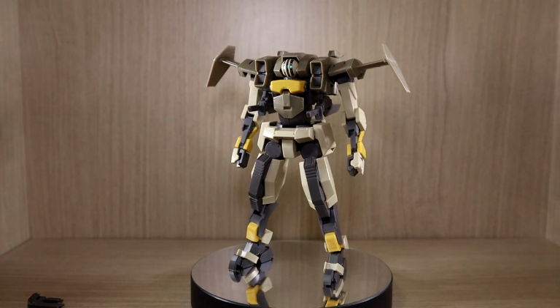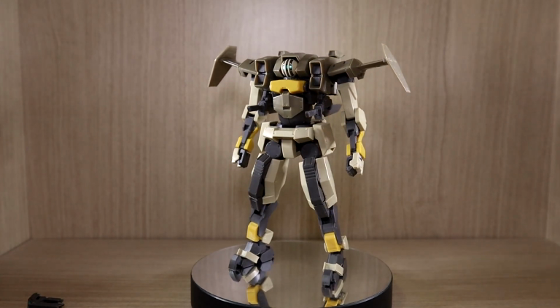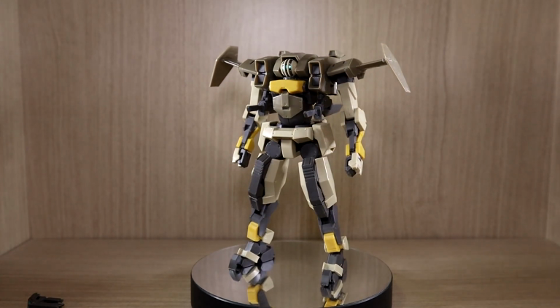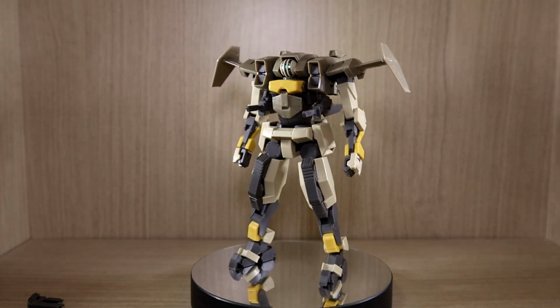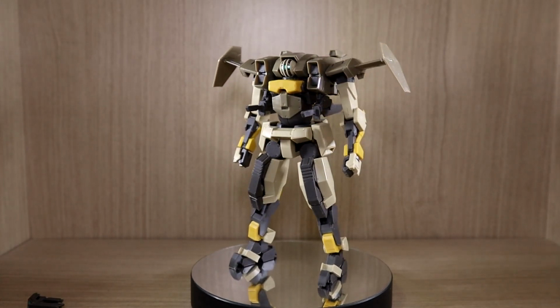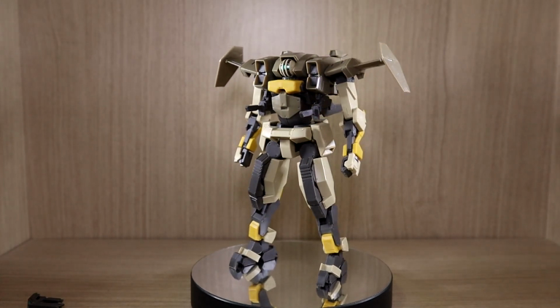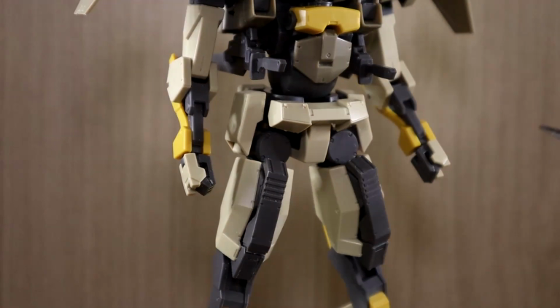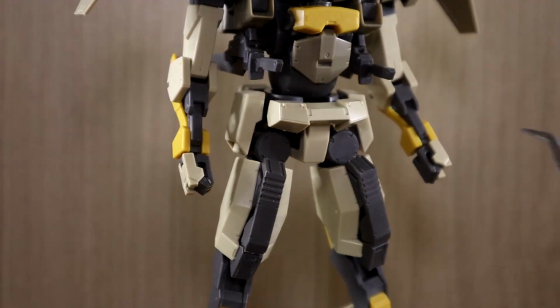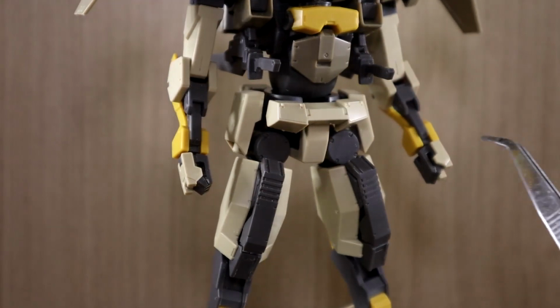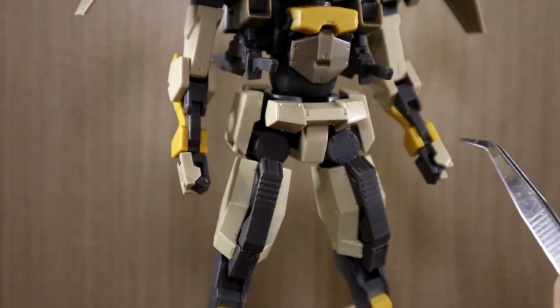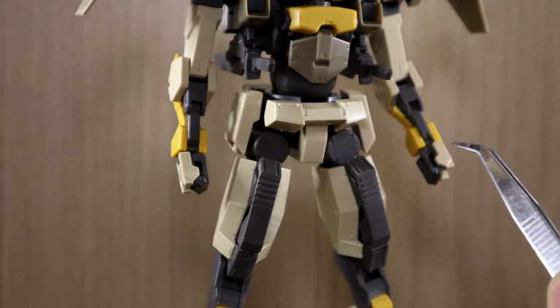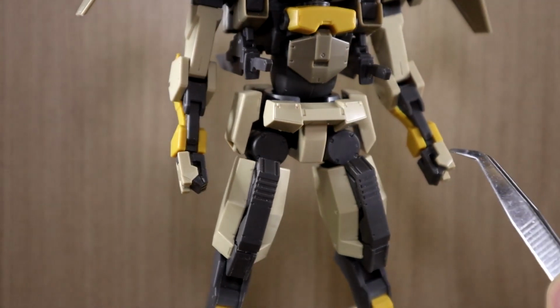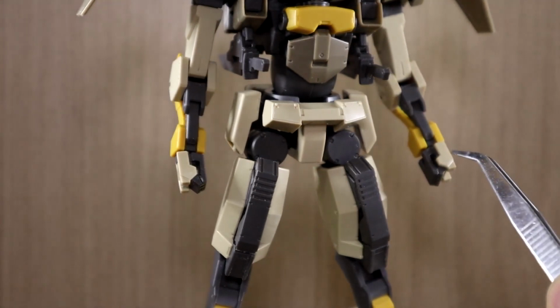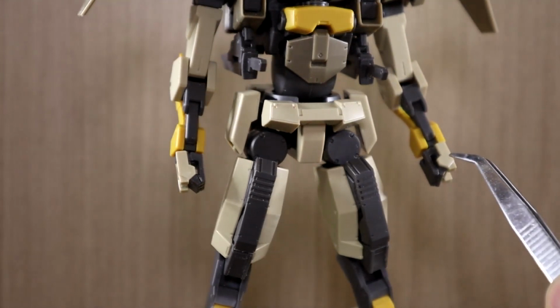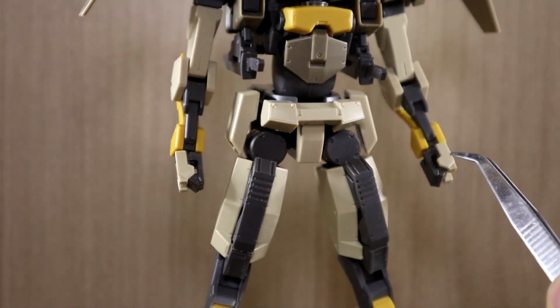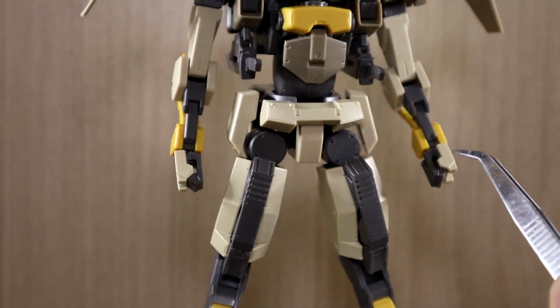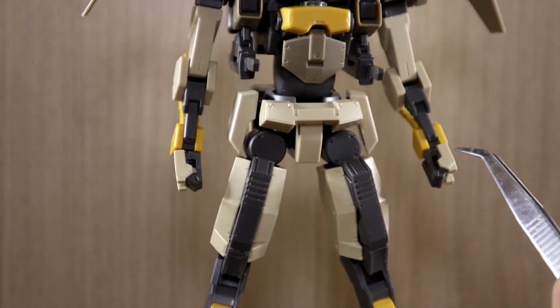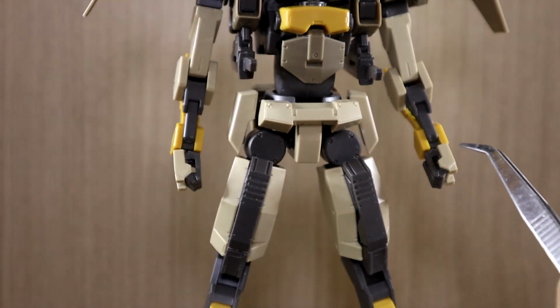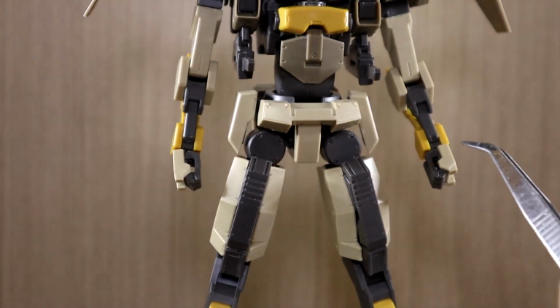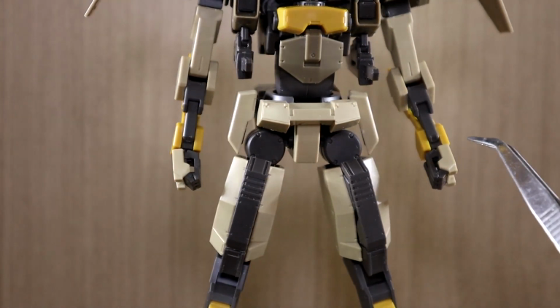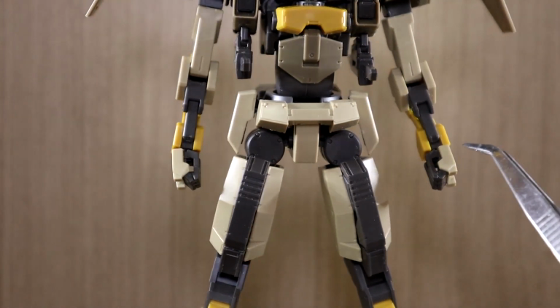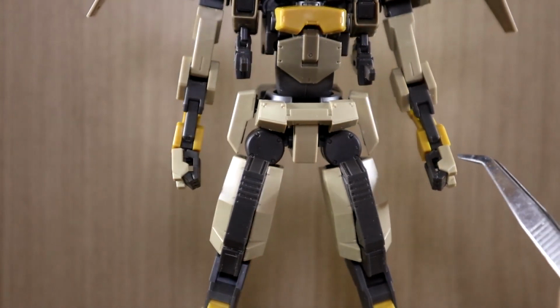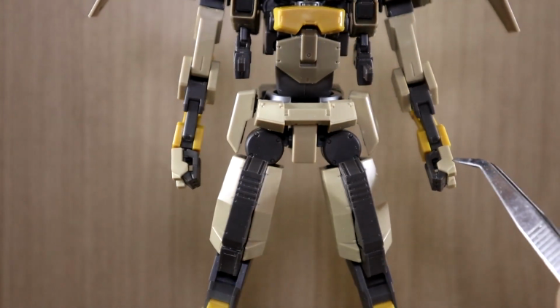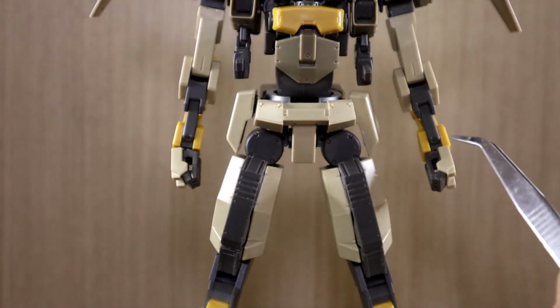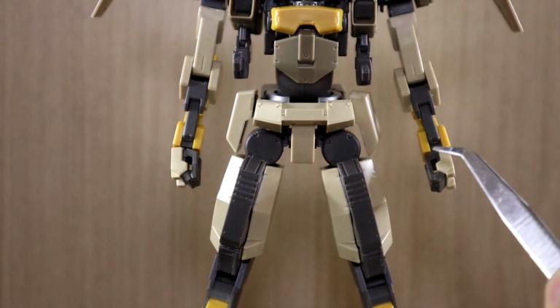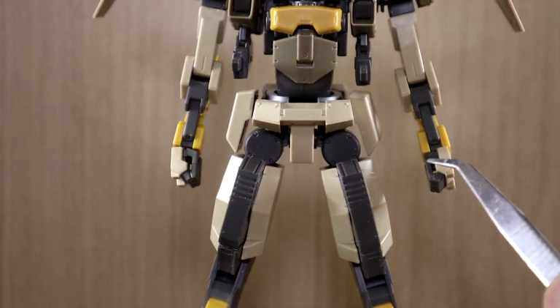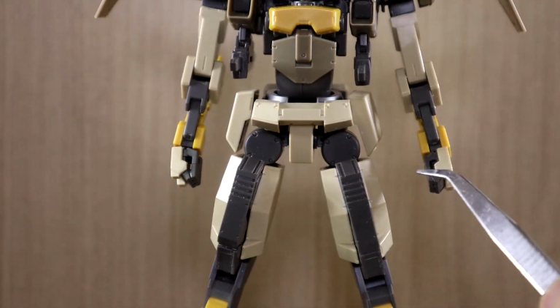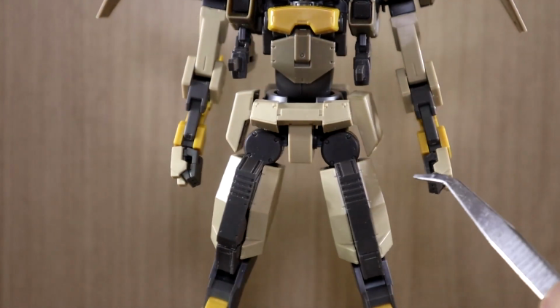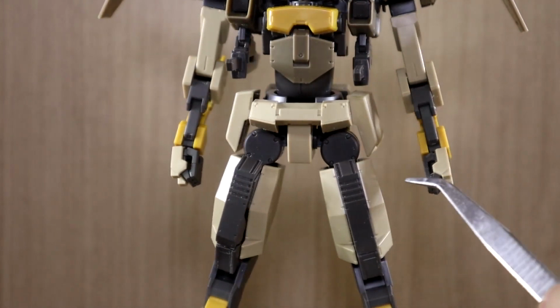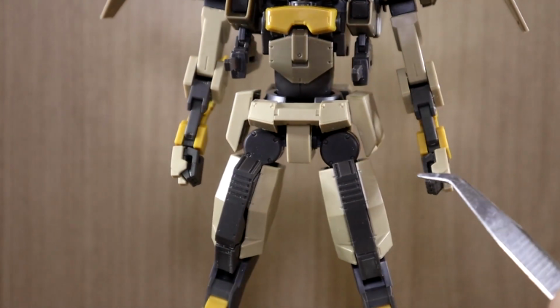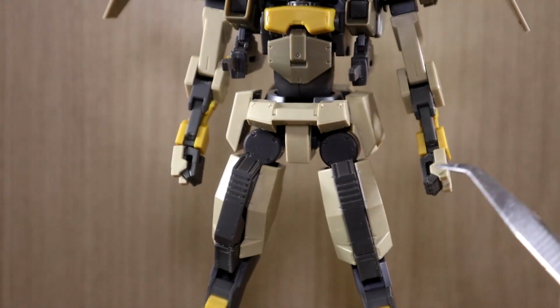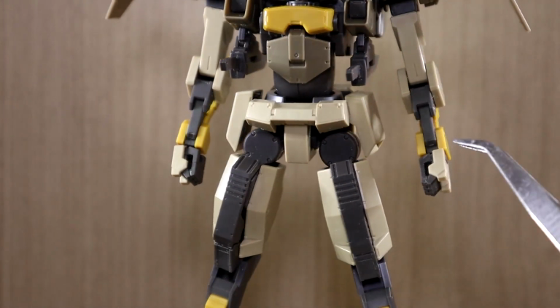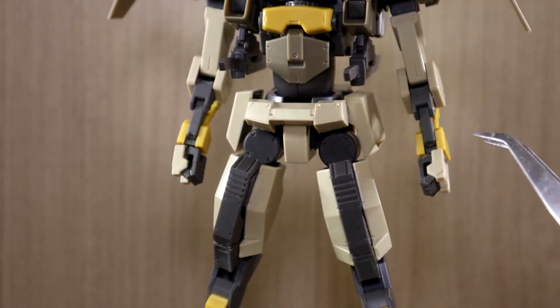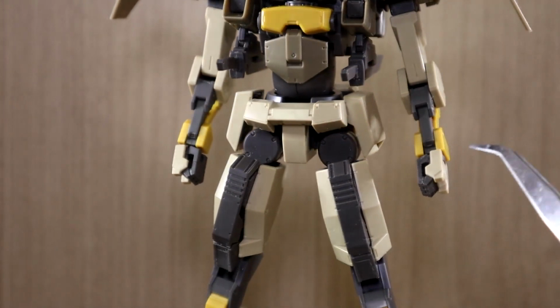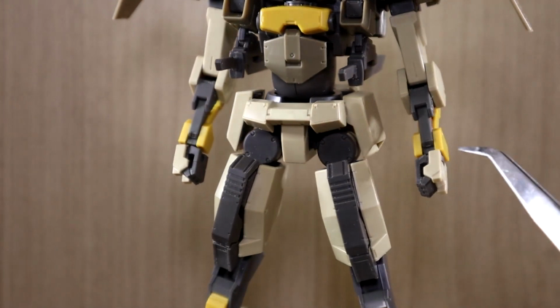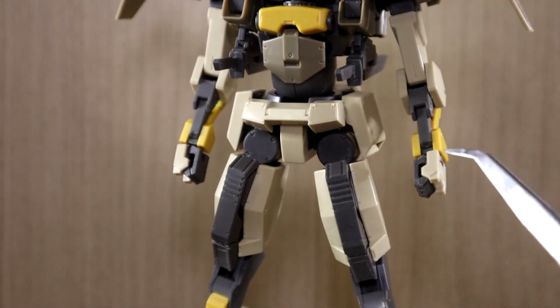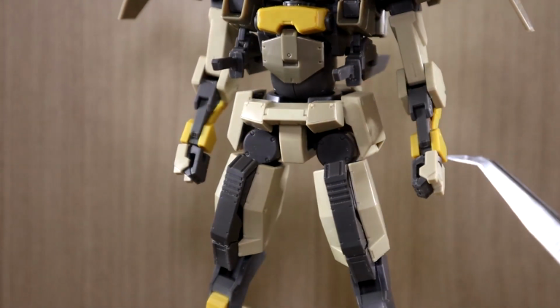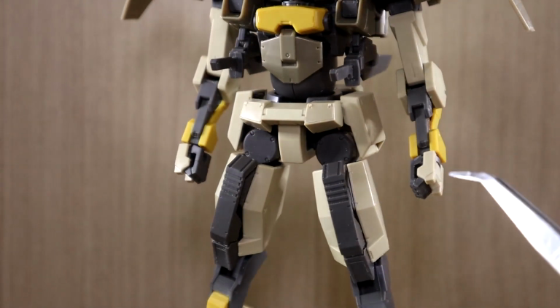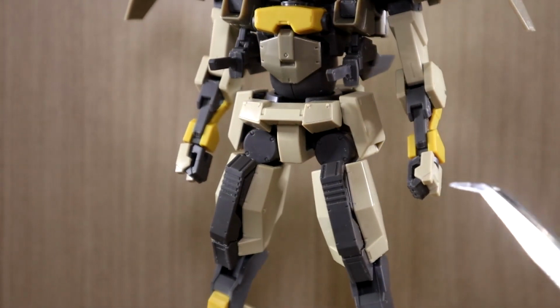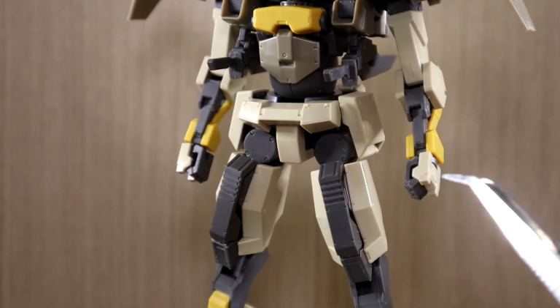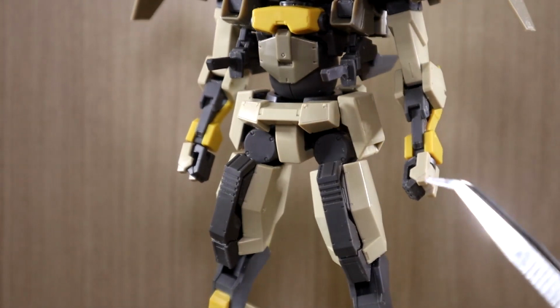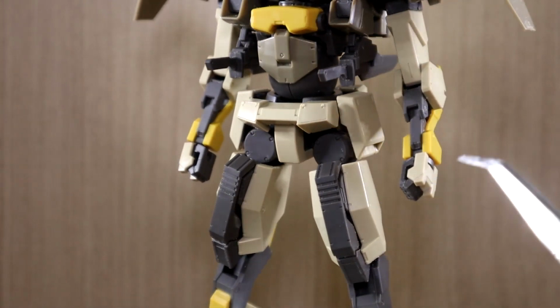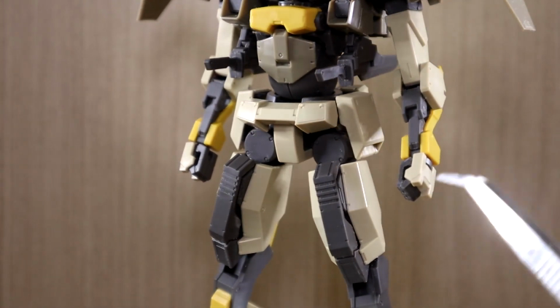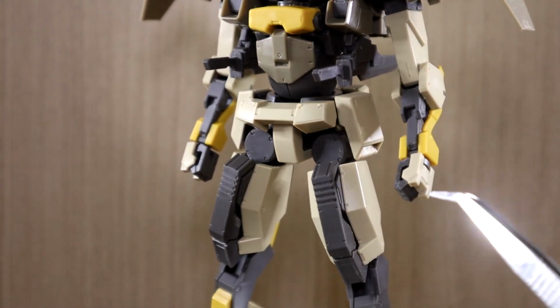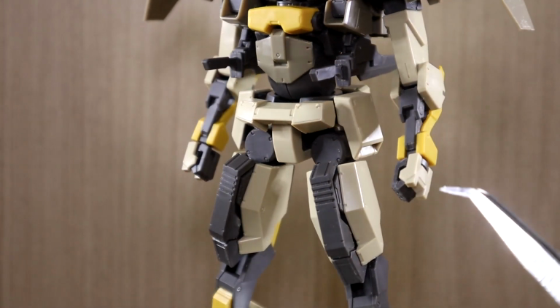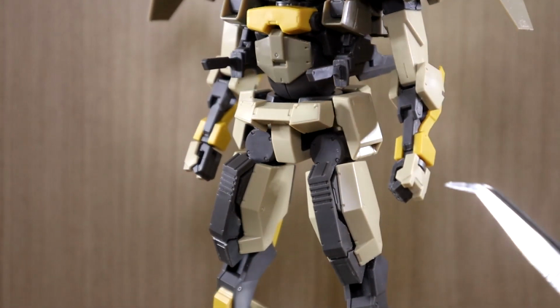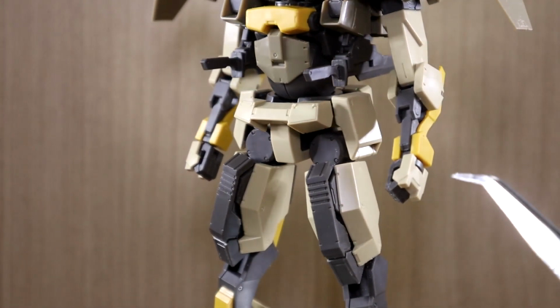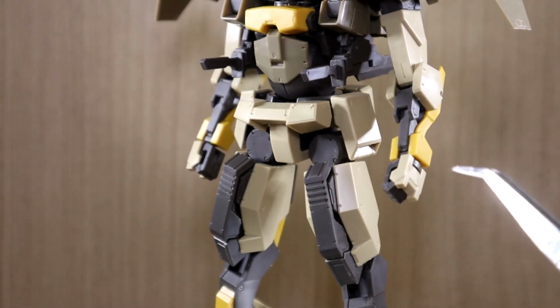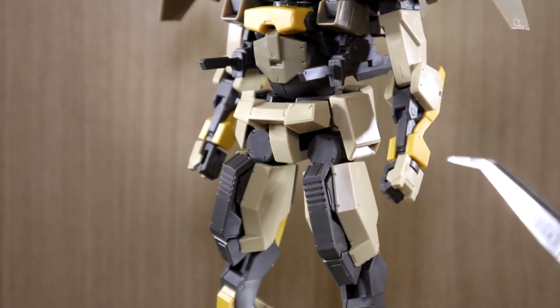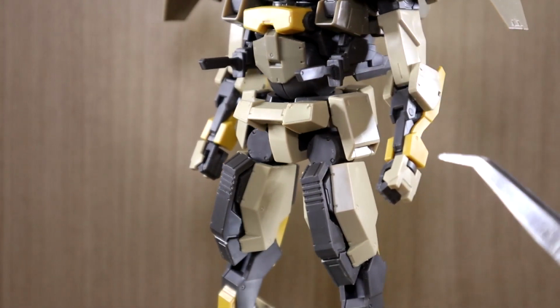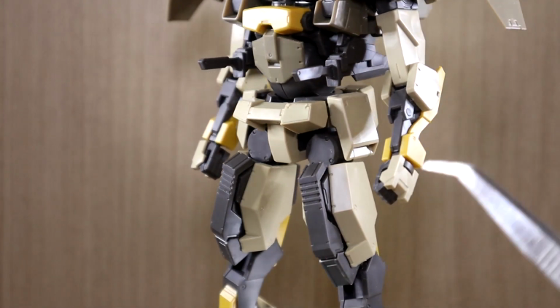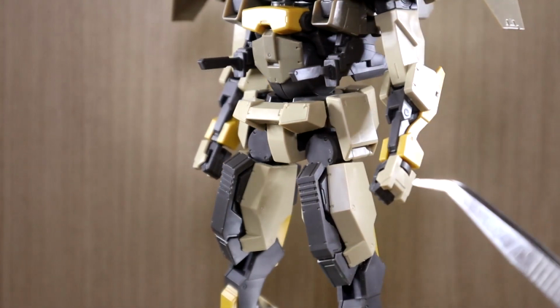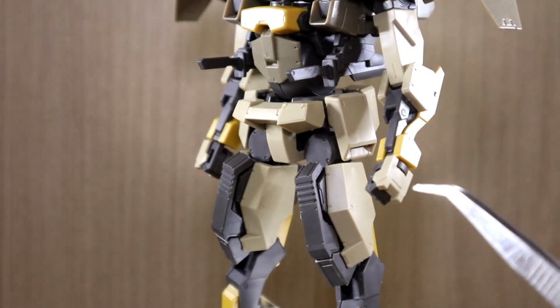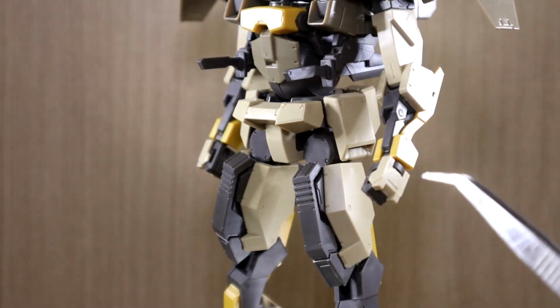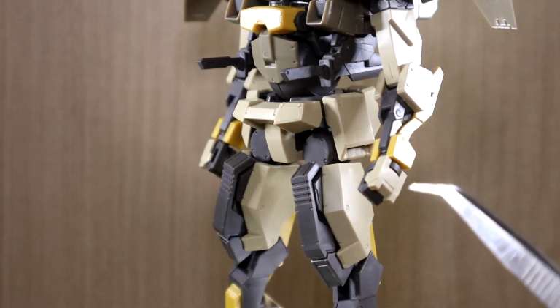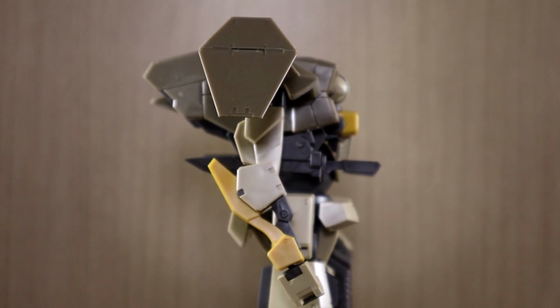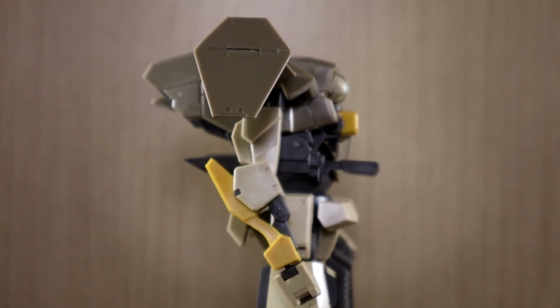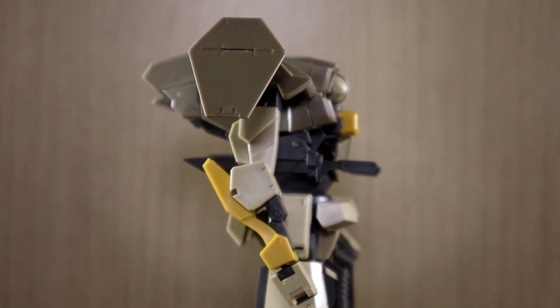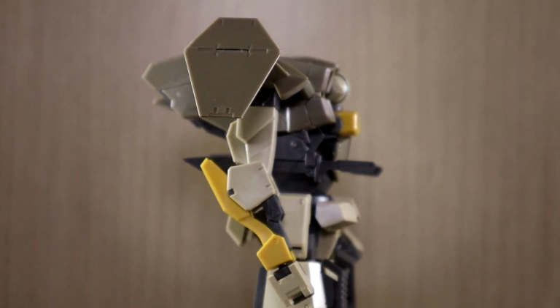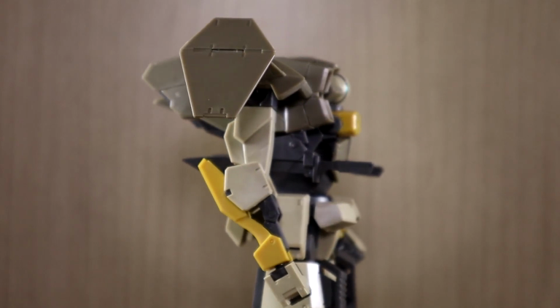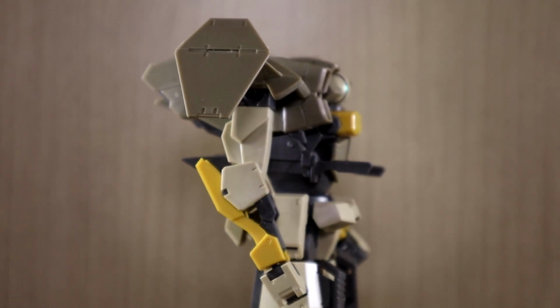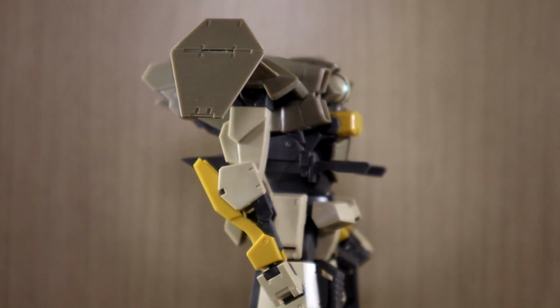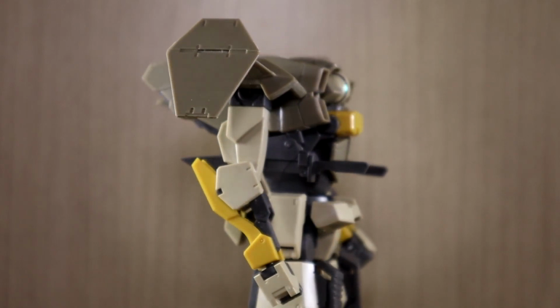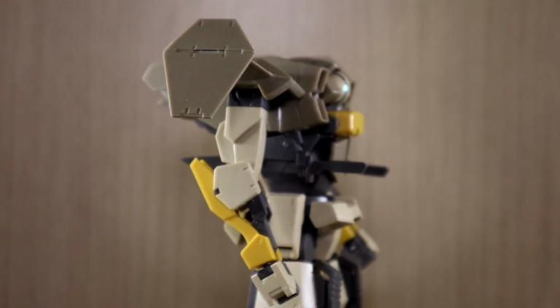Hello YouTube, this is Shirley426 and today we have the review of the HG Brady Hound from the Kyokai Senki series.